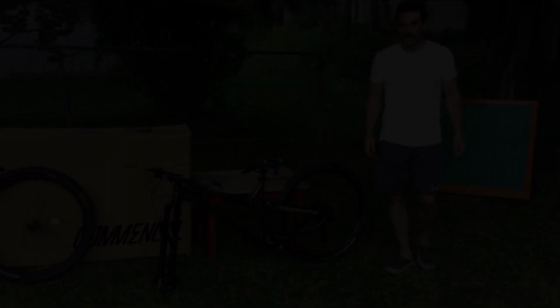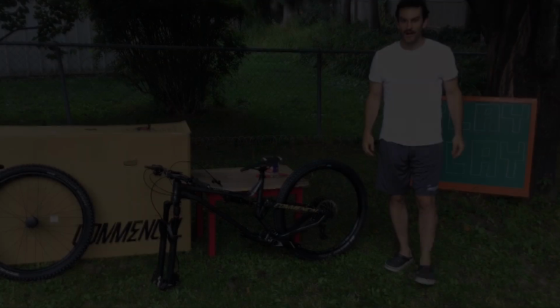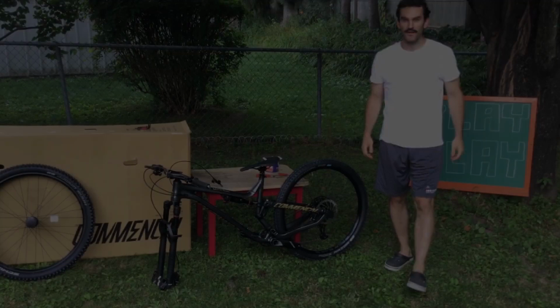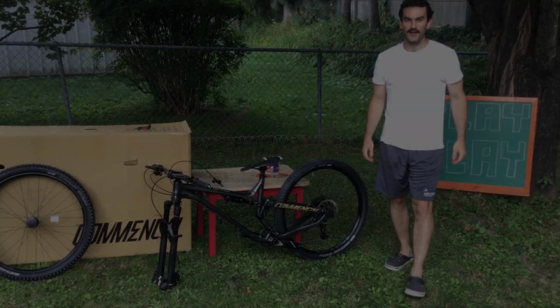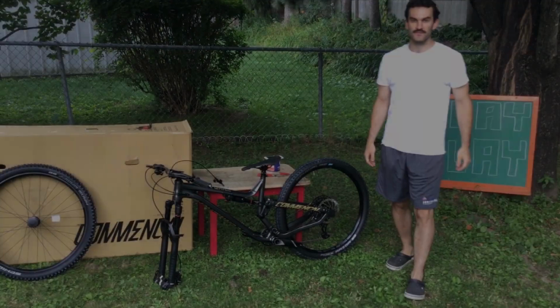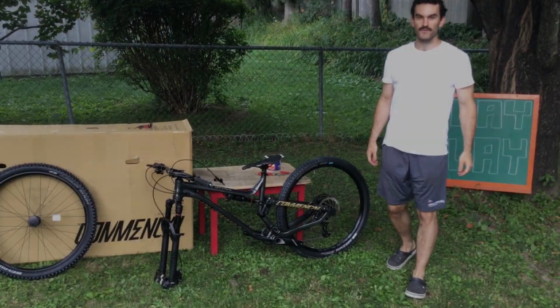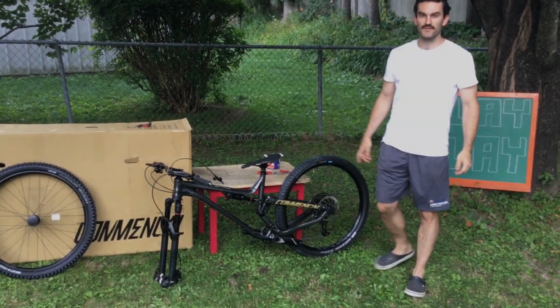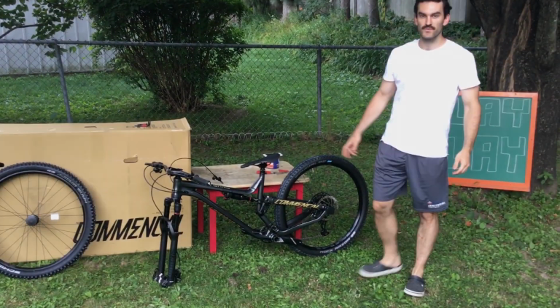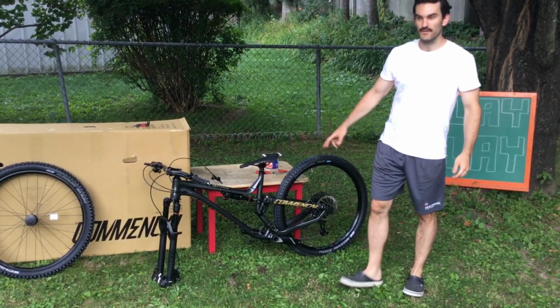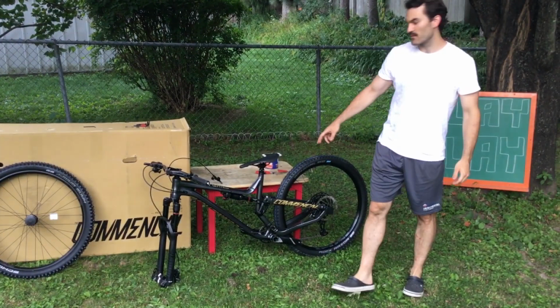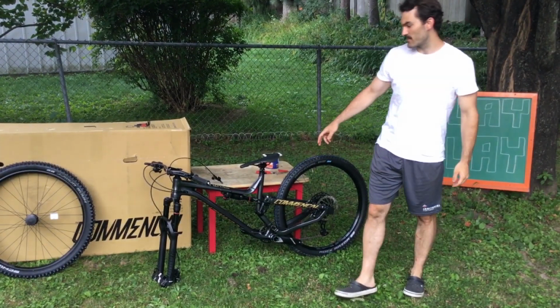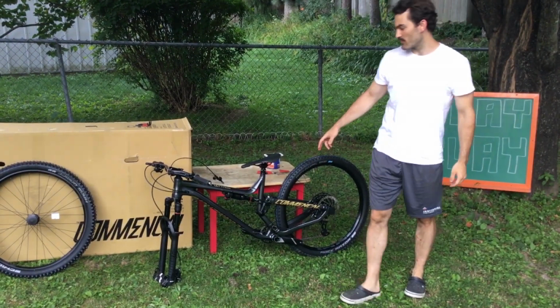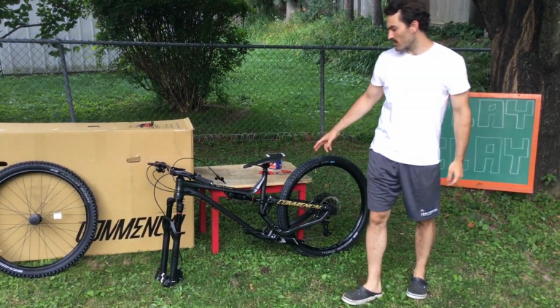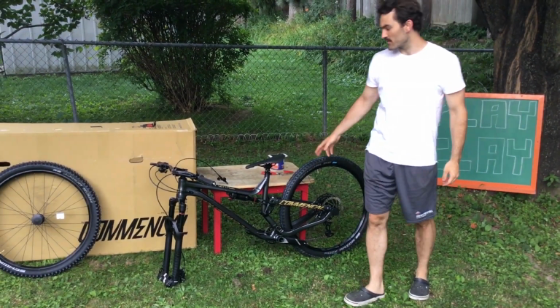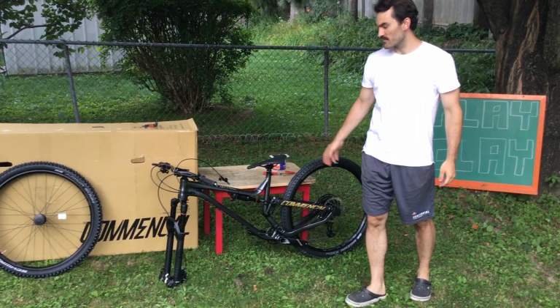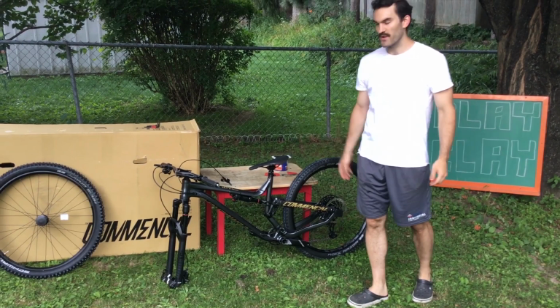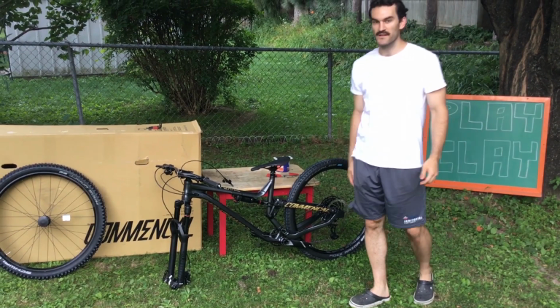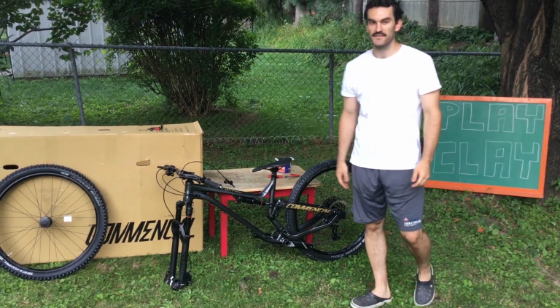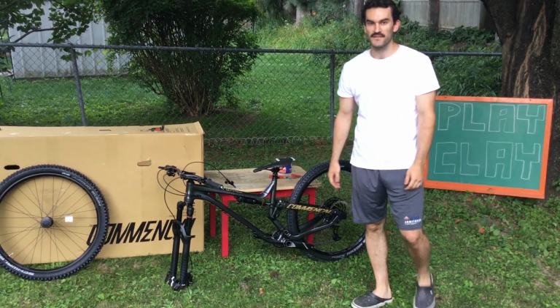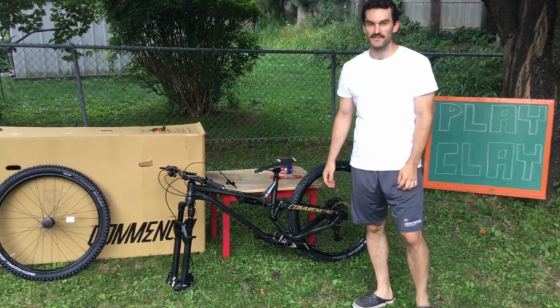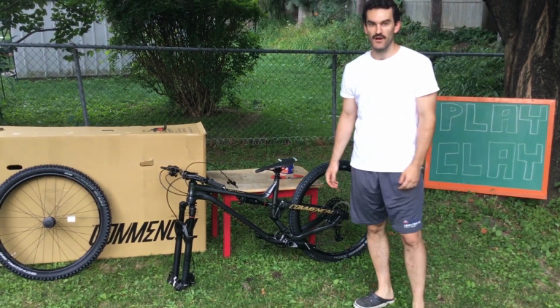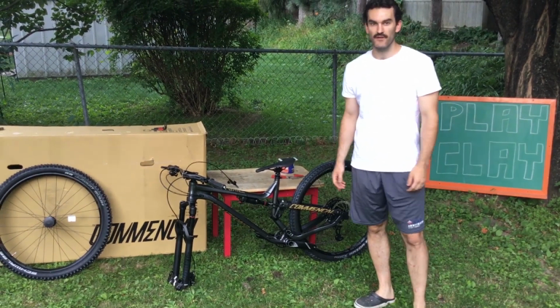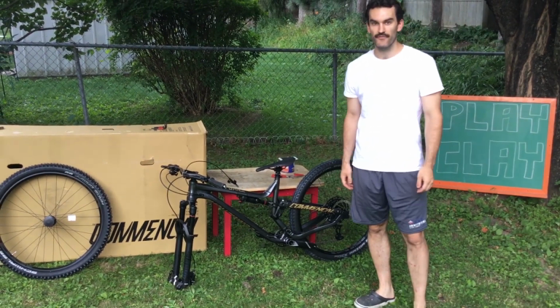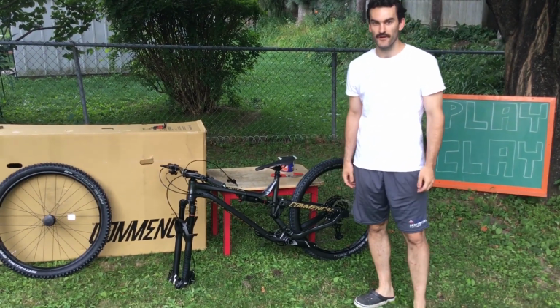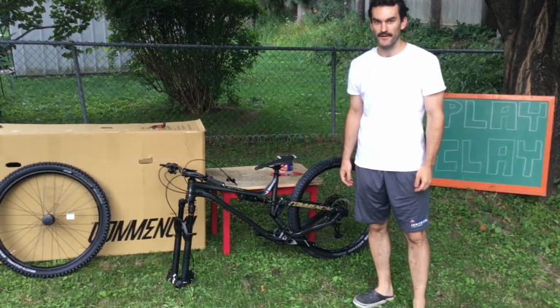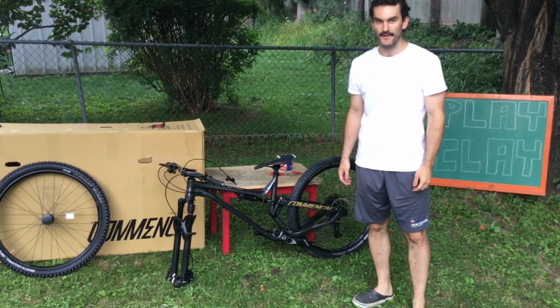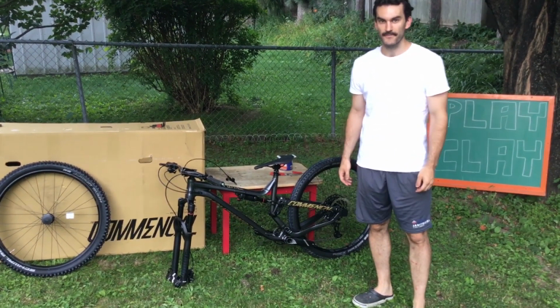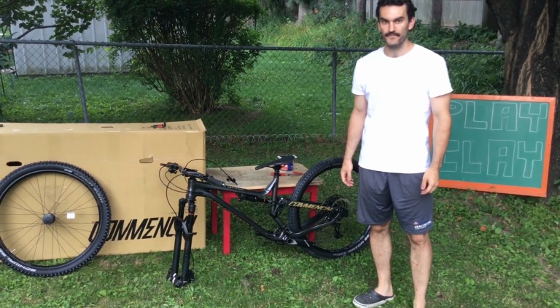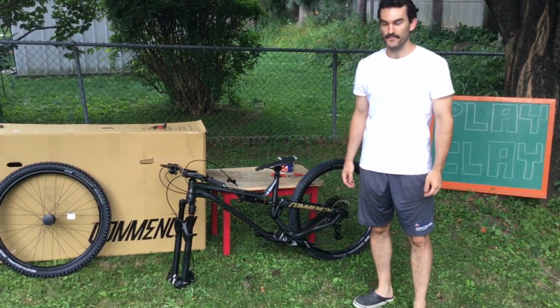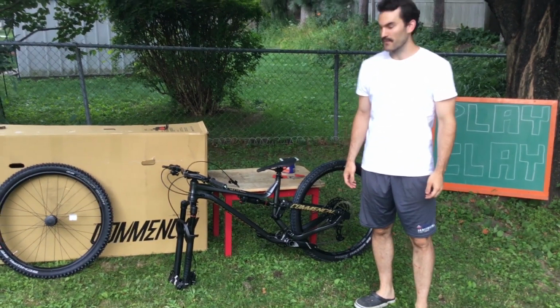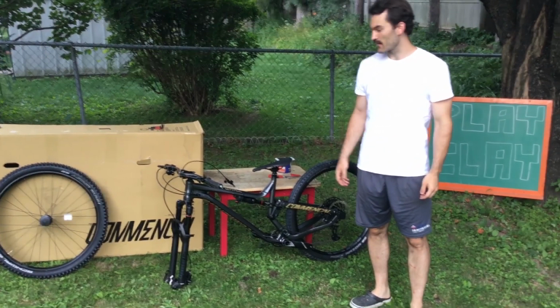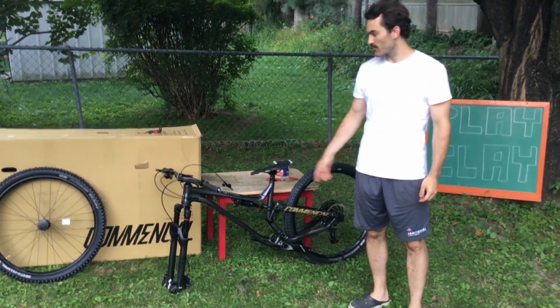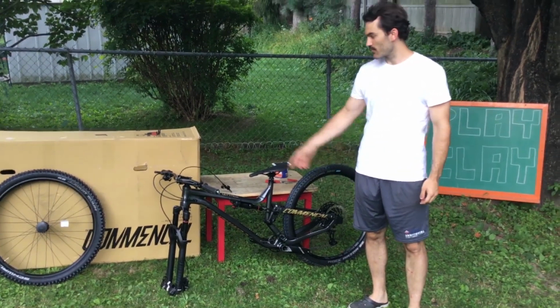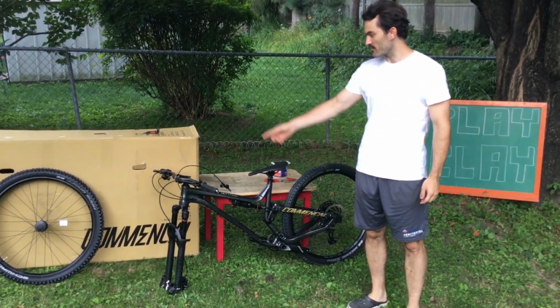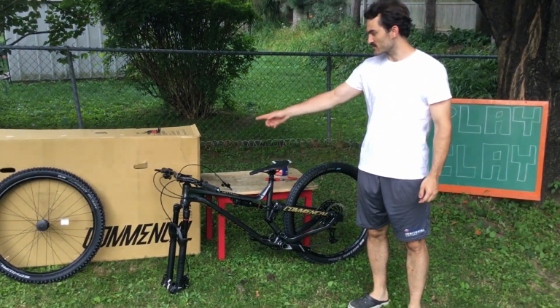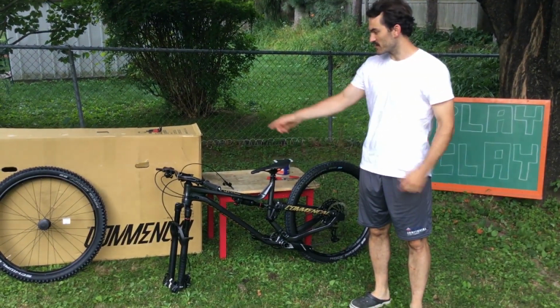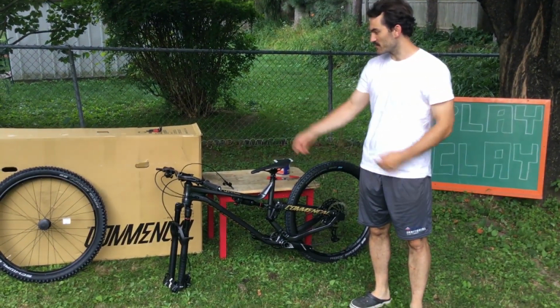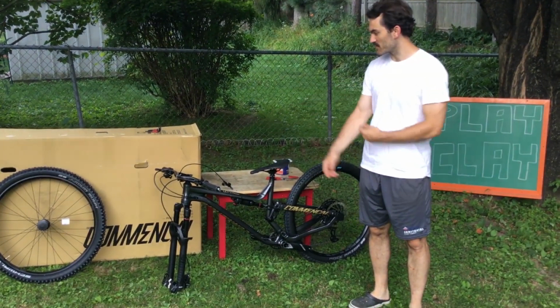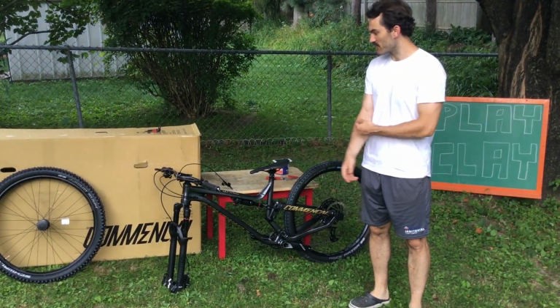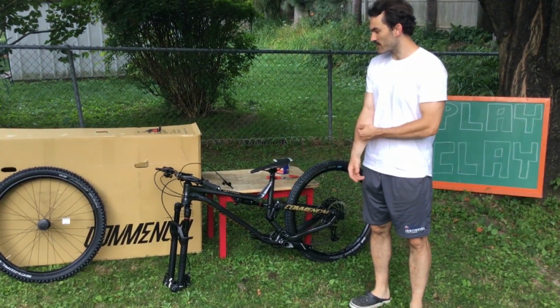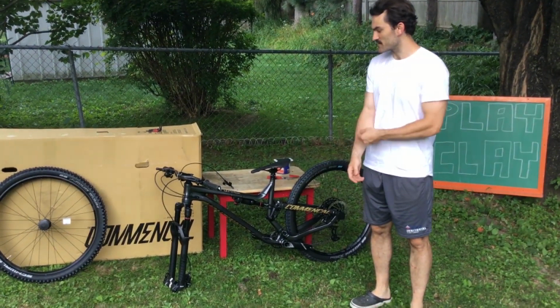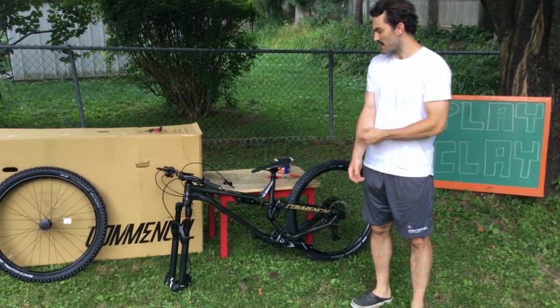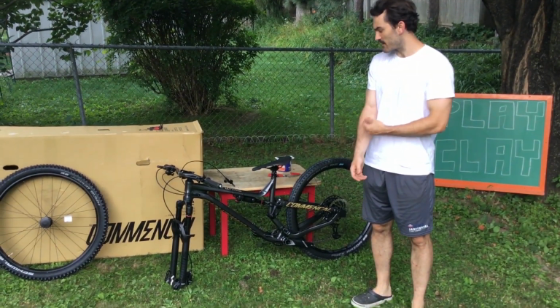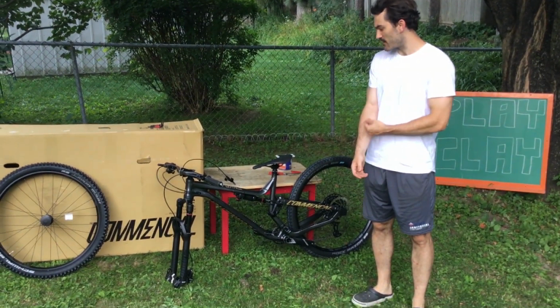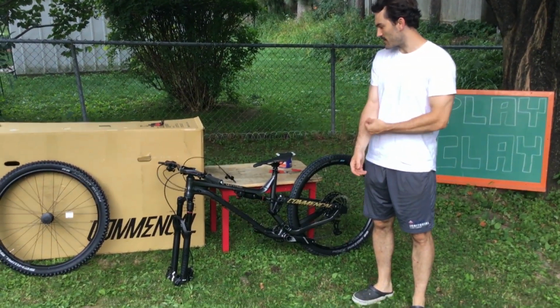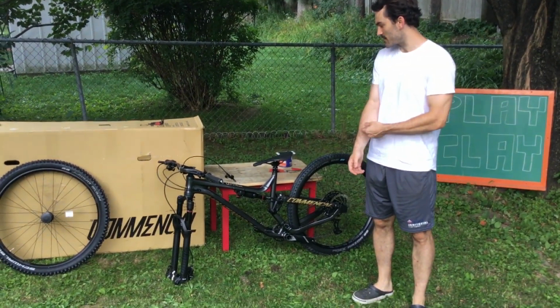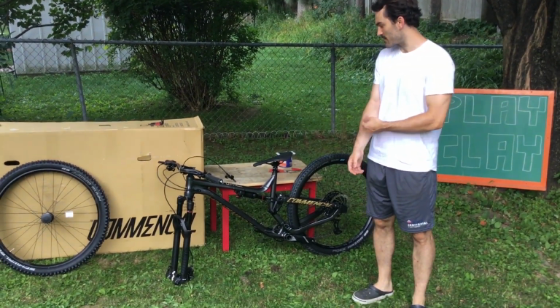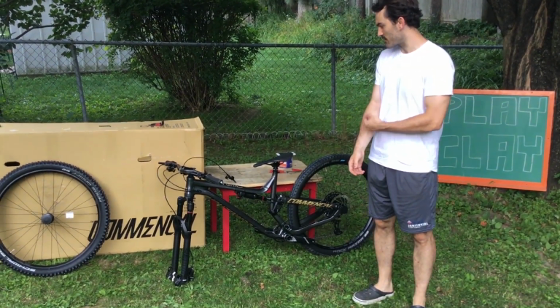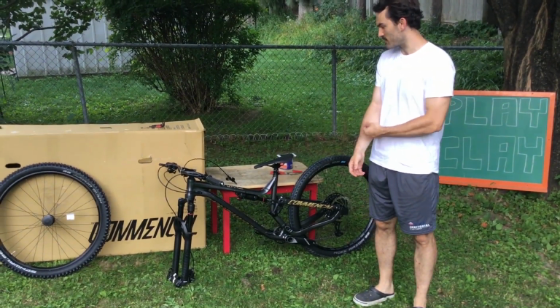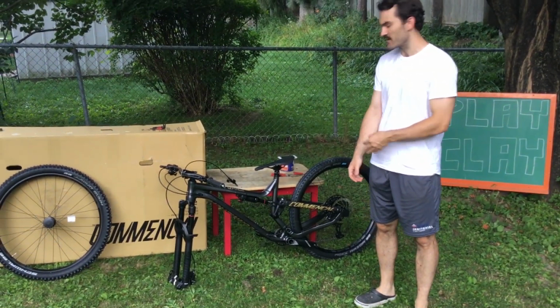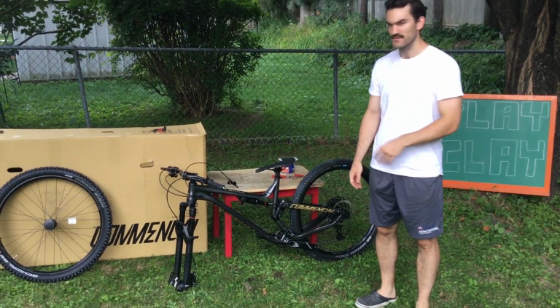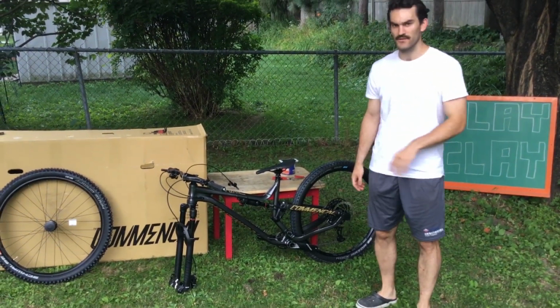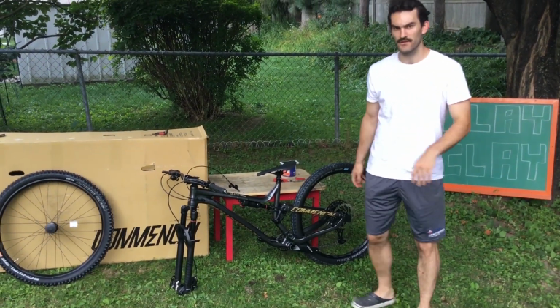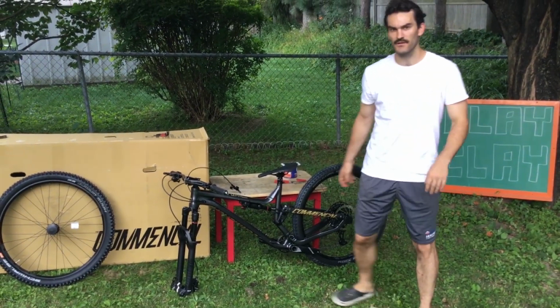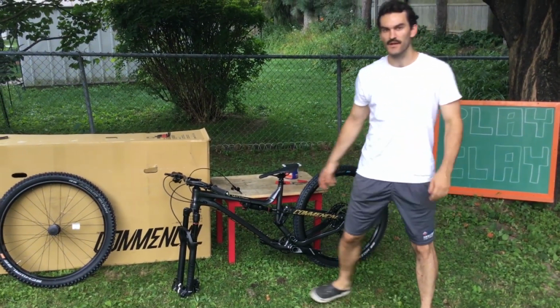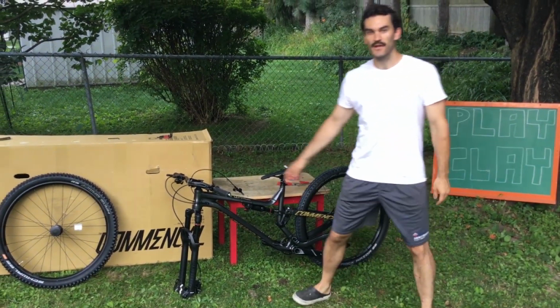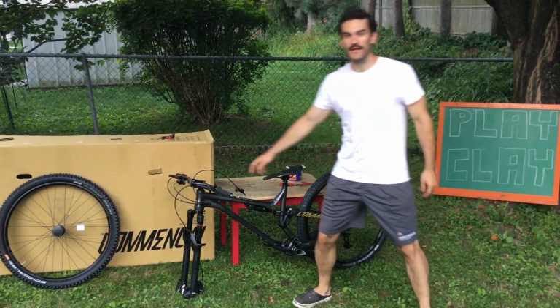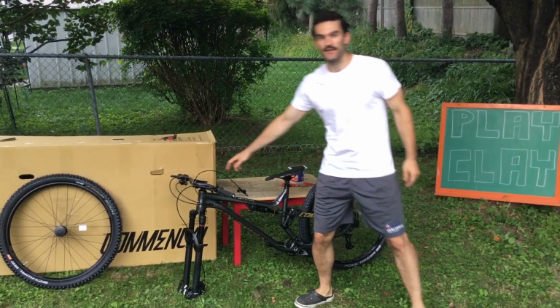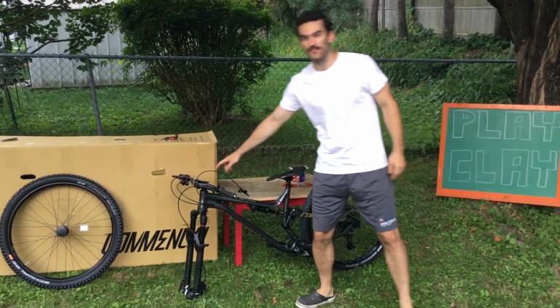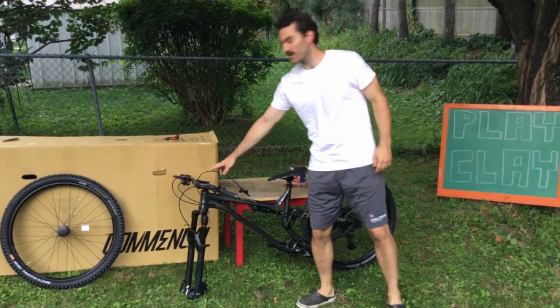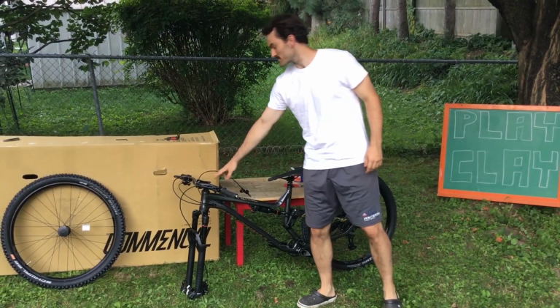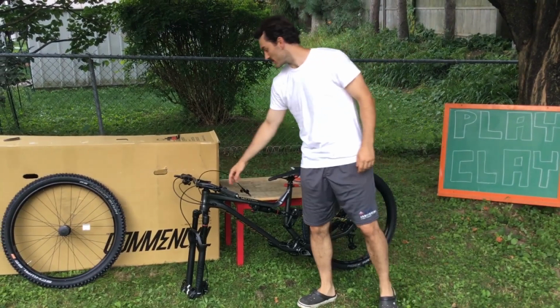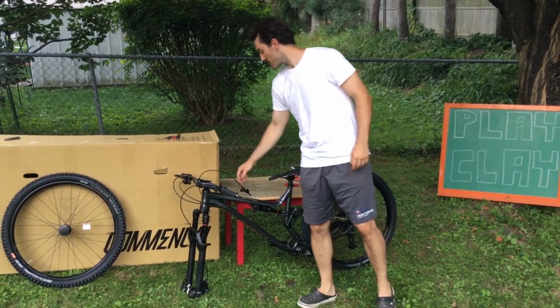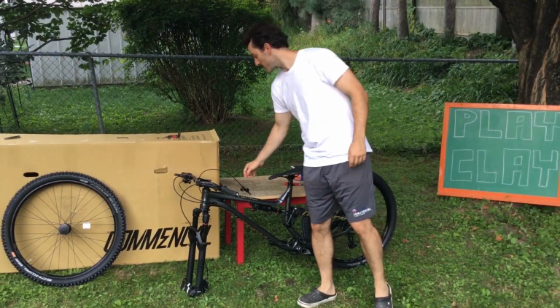Alright guys, we're into it a little bit more — all the plastic is off. Pretty much ready to put the front tire on, and then from there it's all good. Handlebars are on.